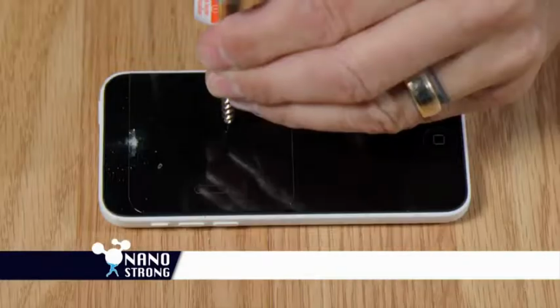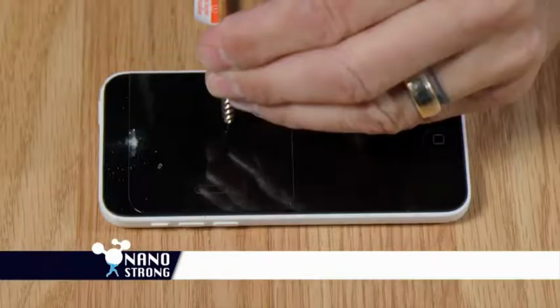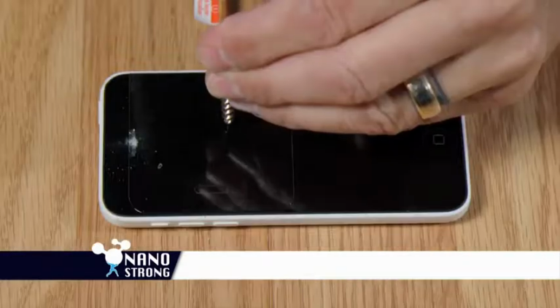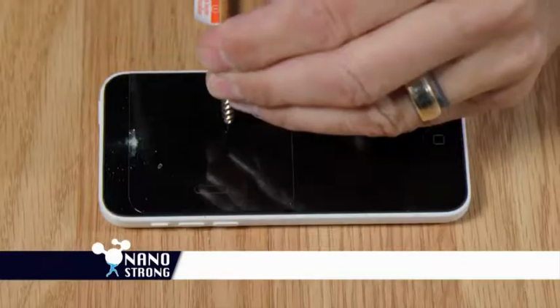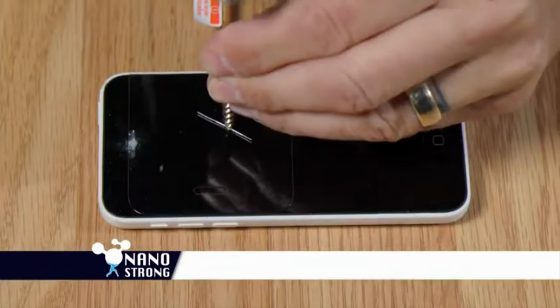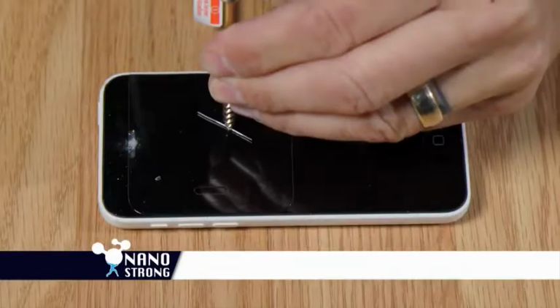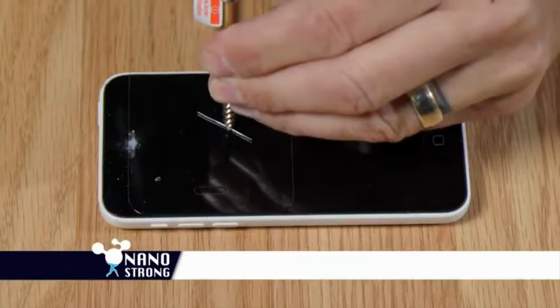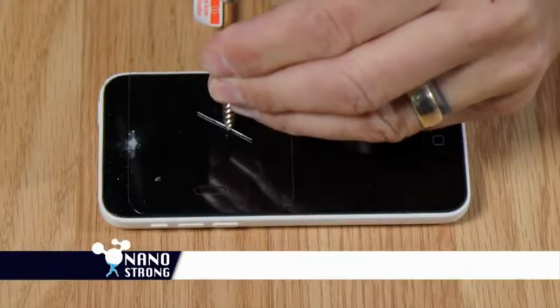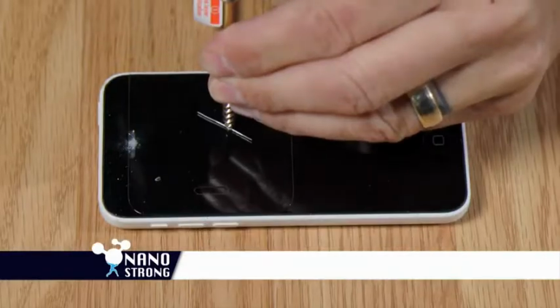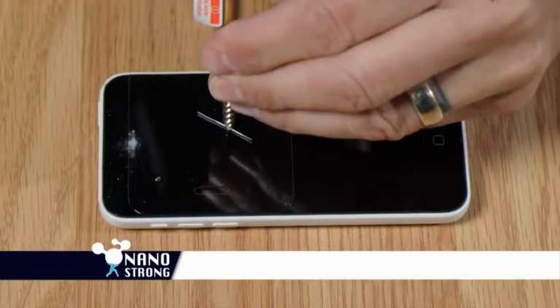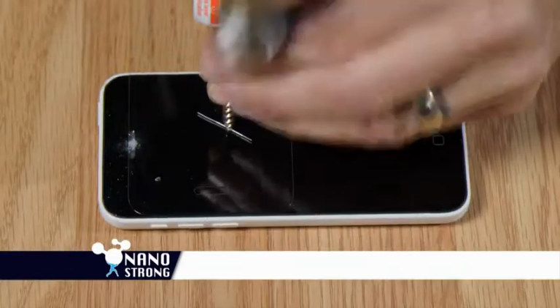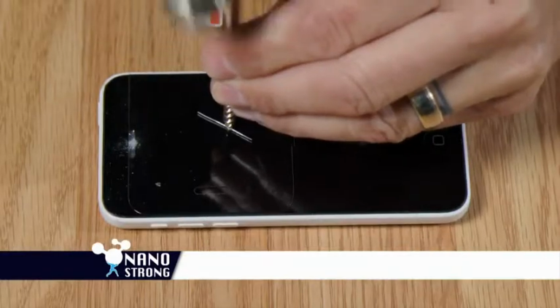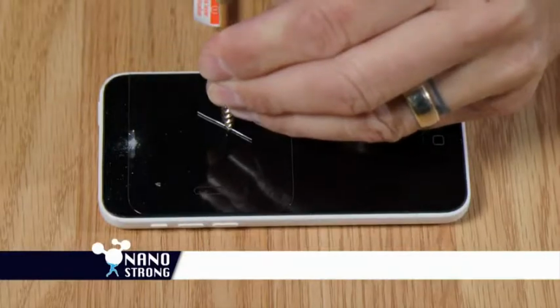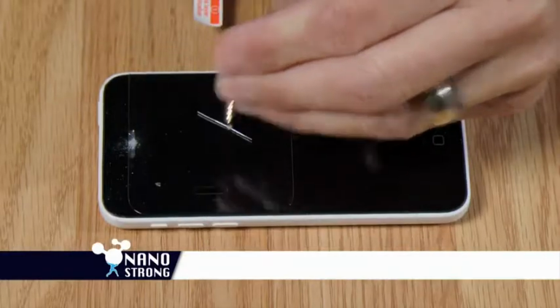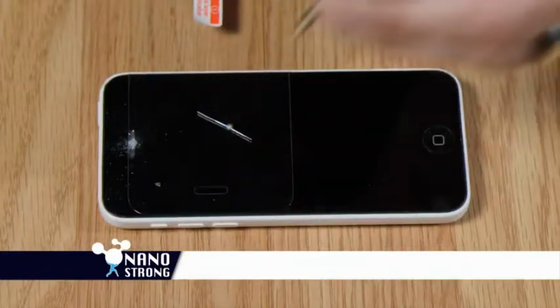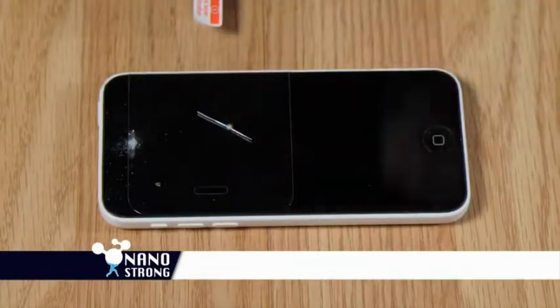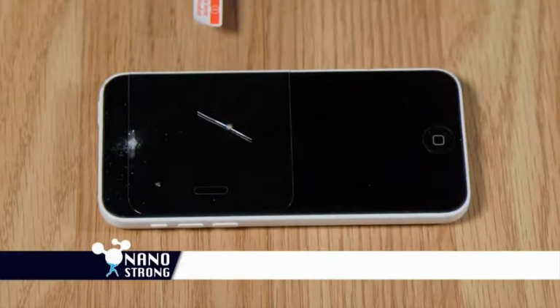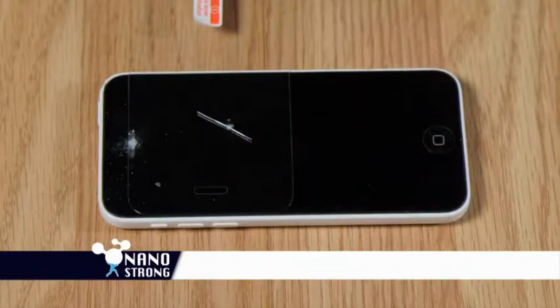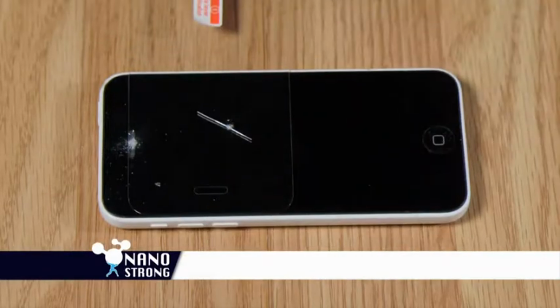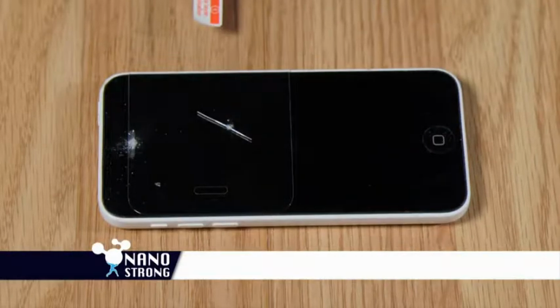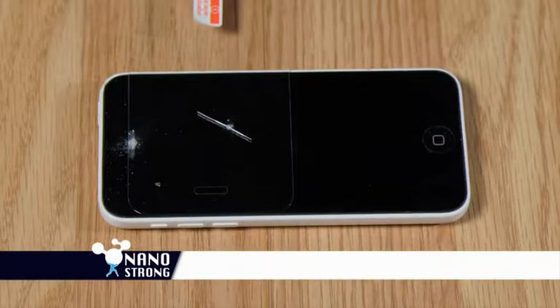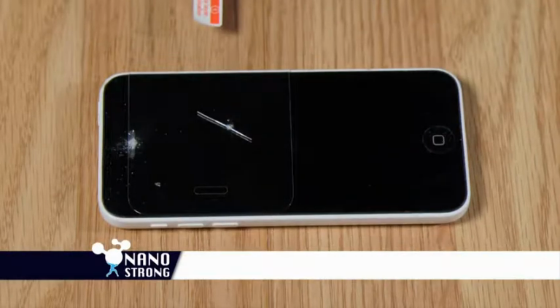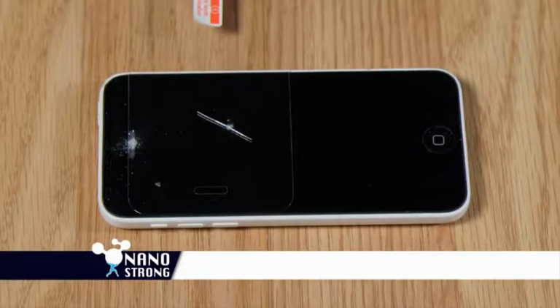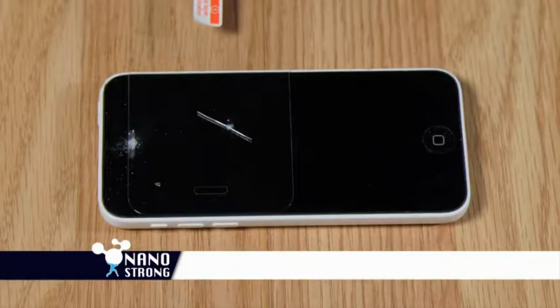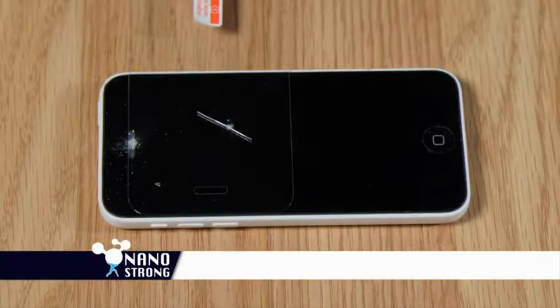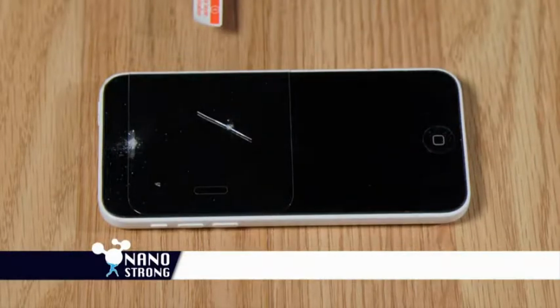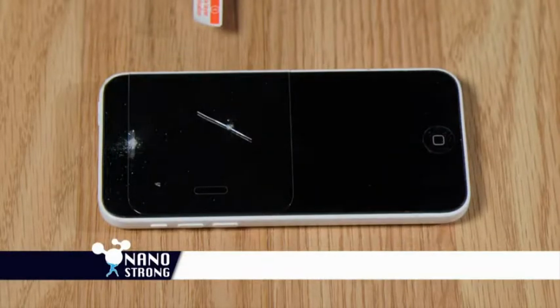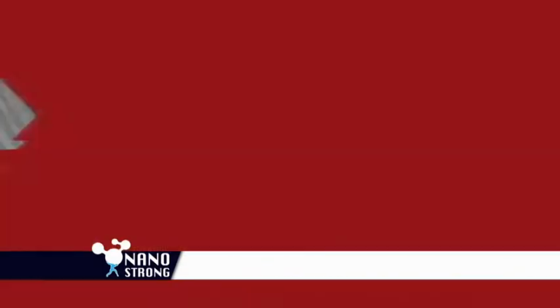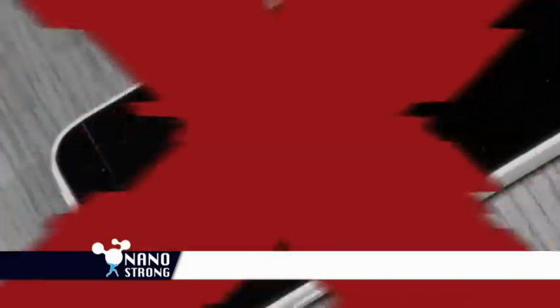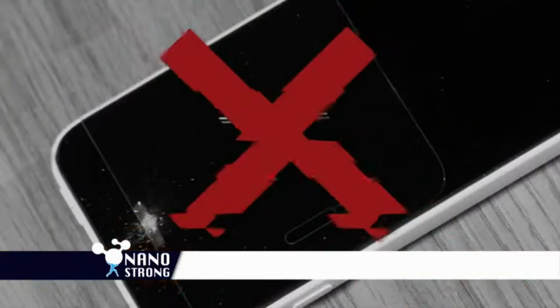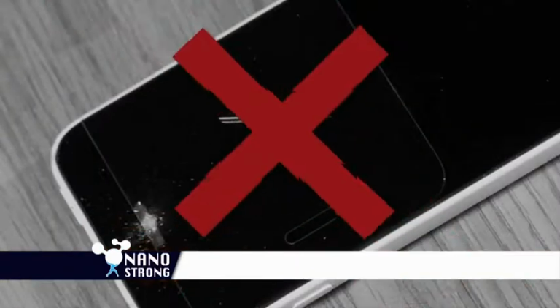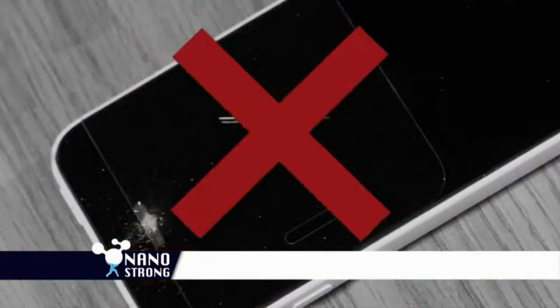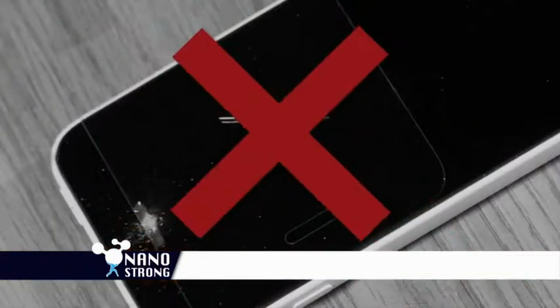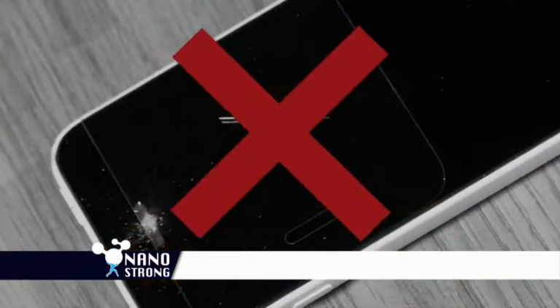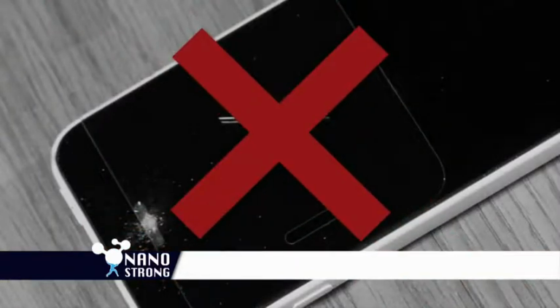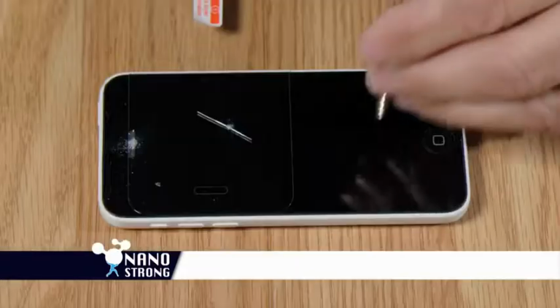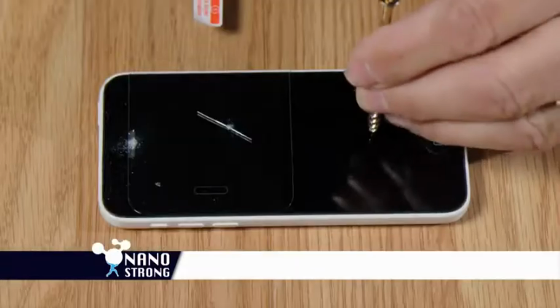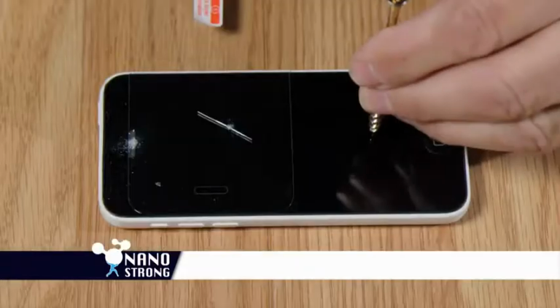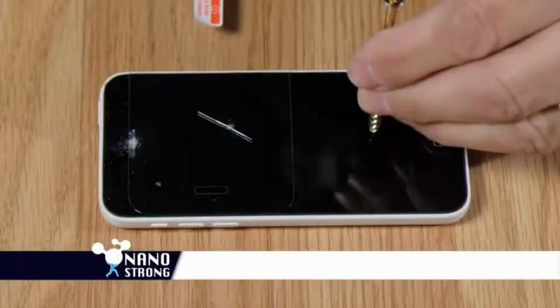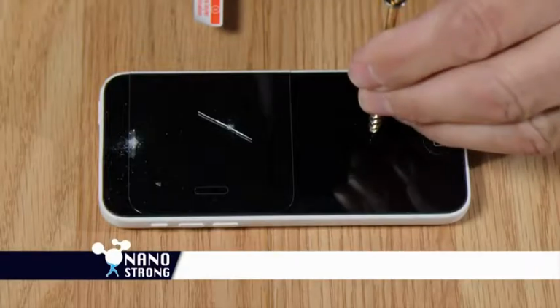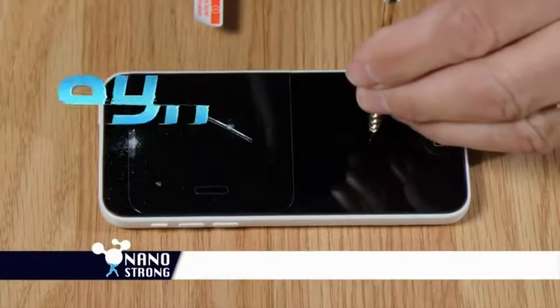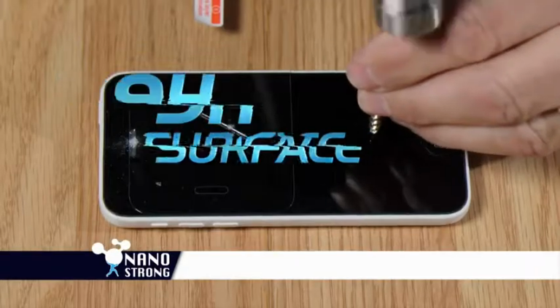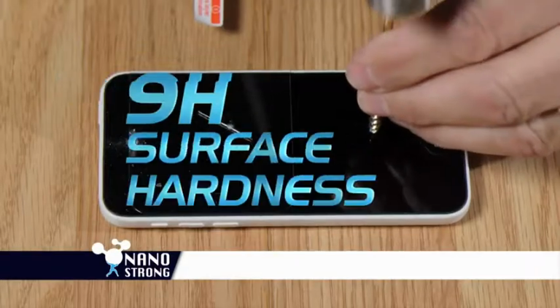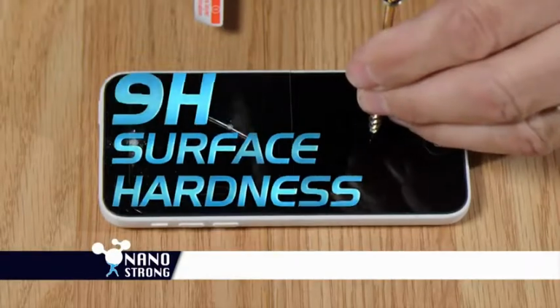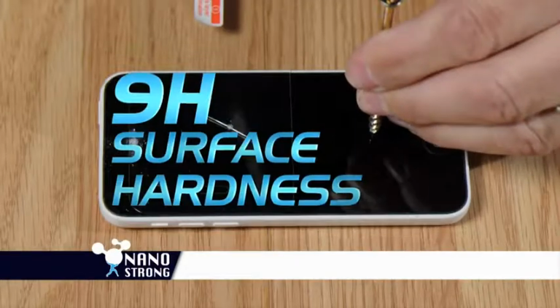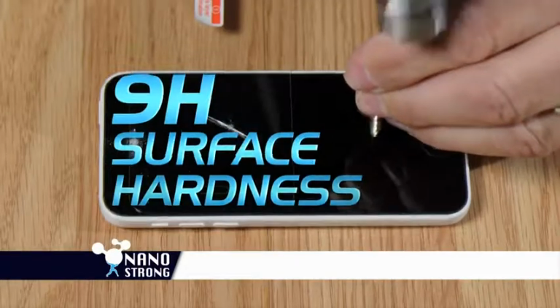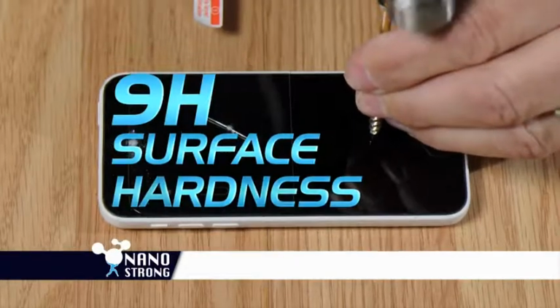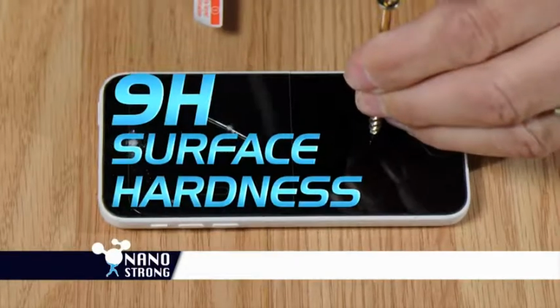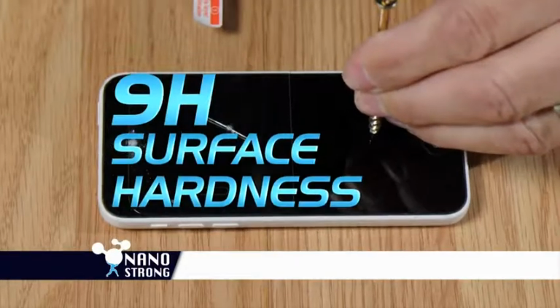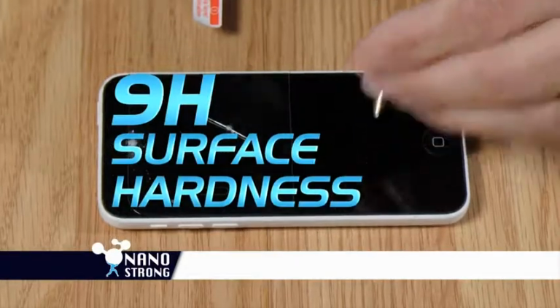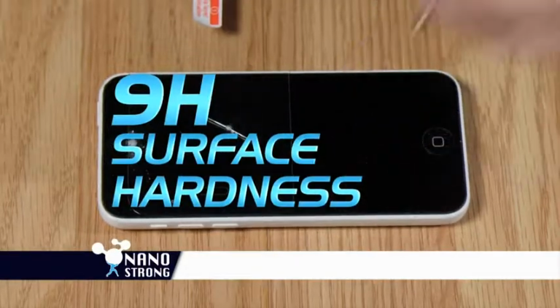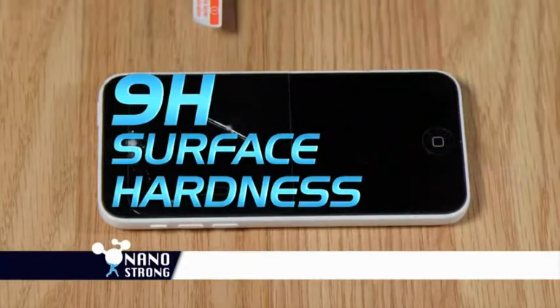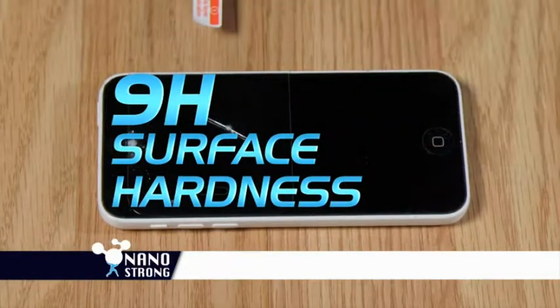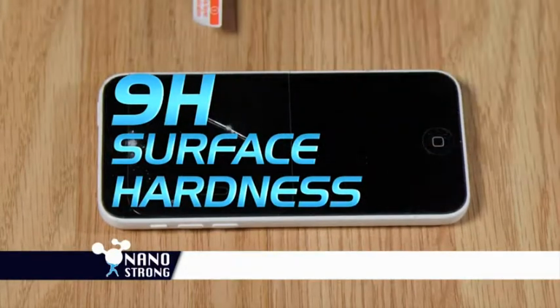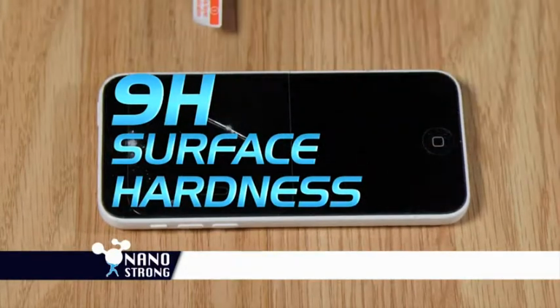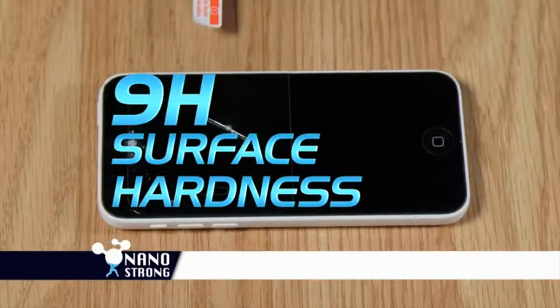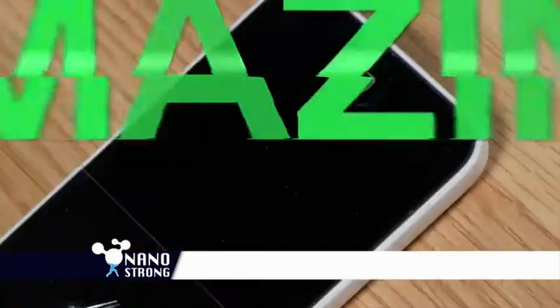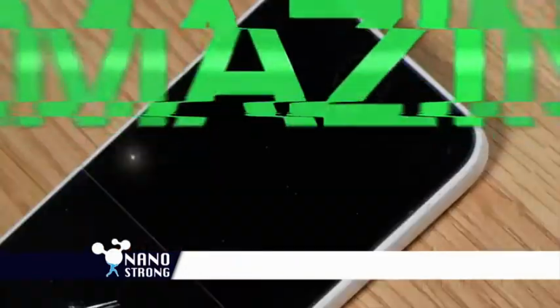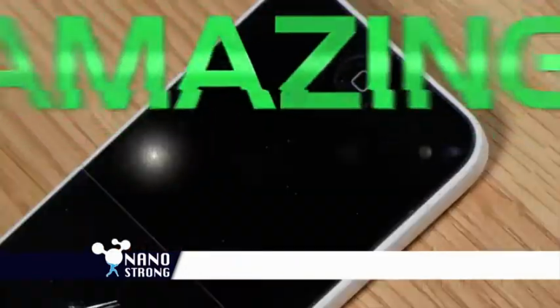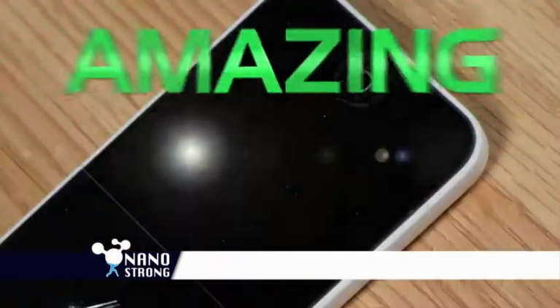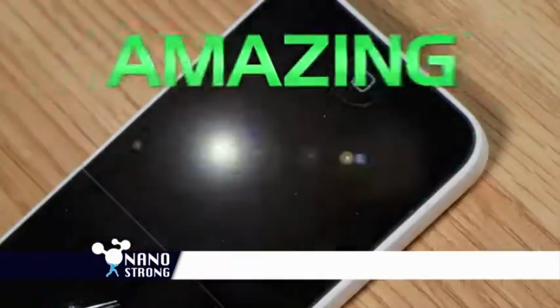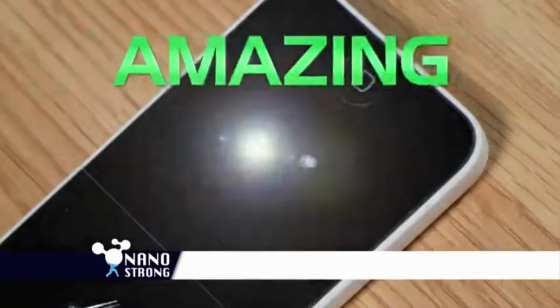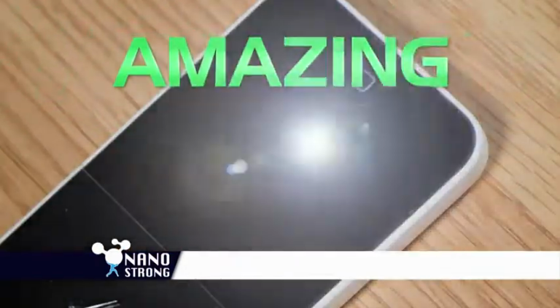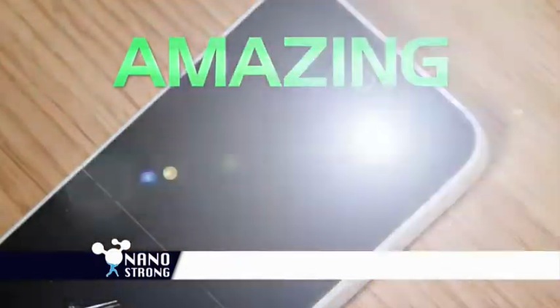Watch as this regular screen protector can't stop this screw. Yikes! But NanoStrong is virtually indestructible. Amazing!